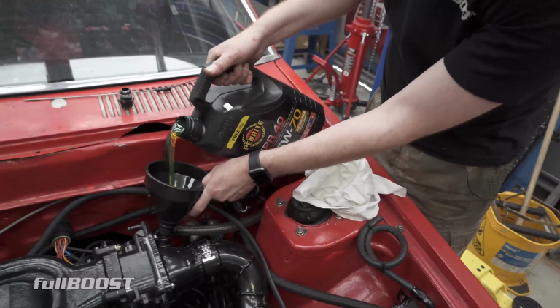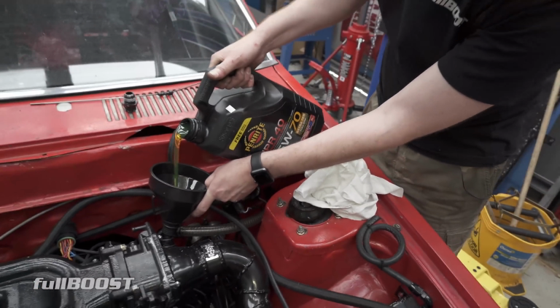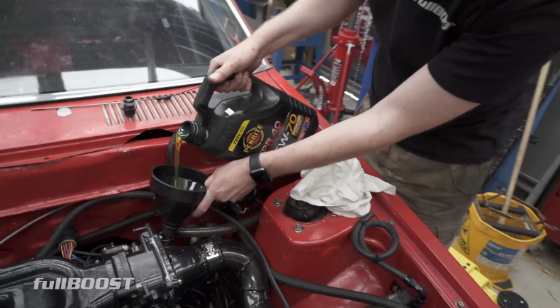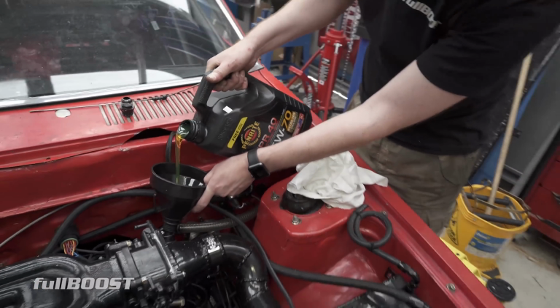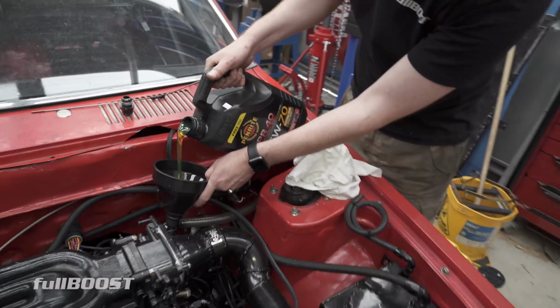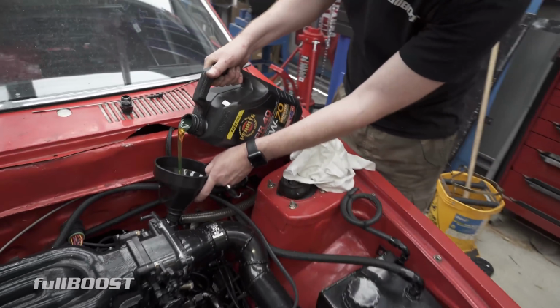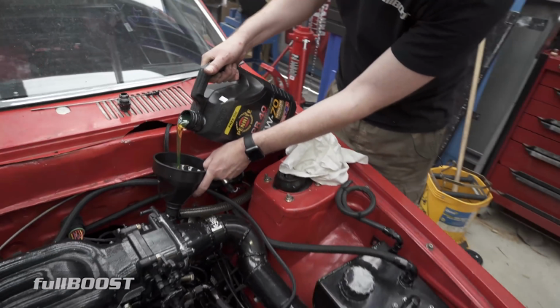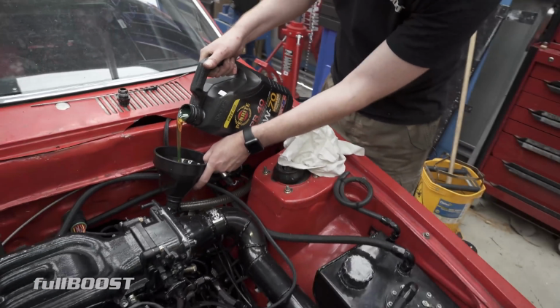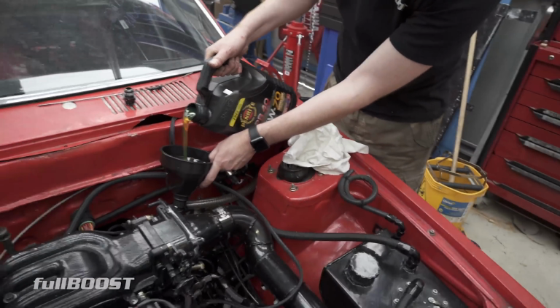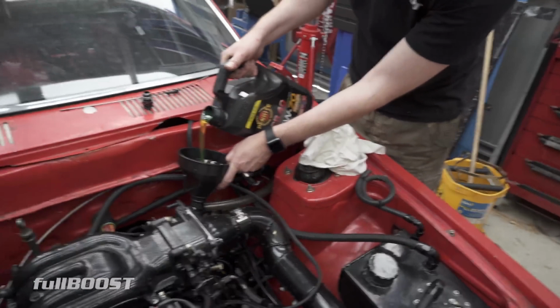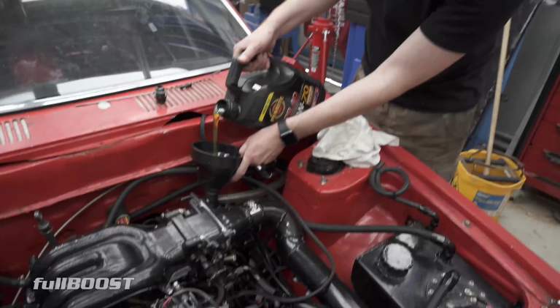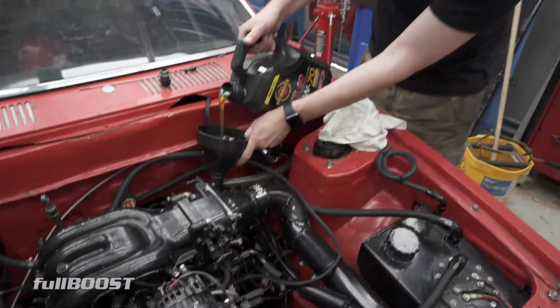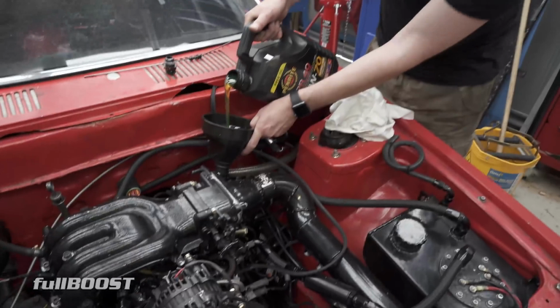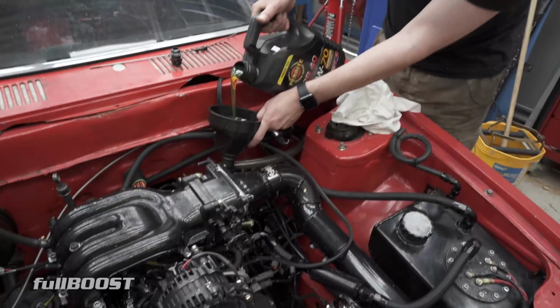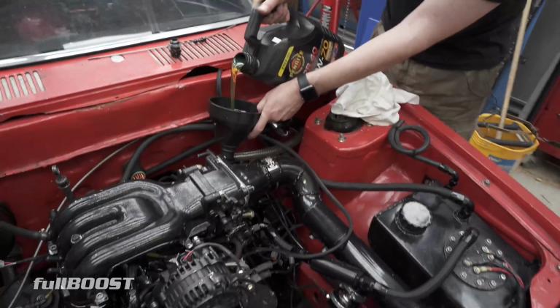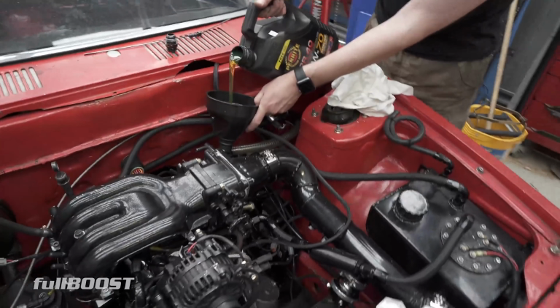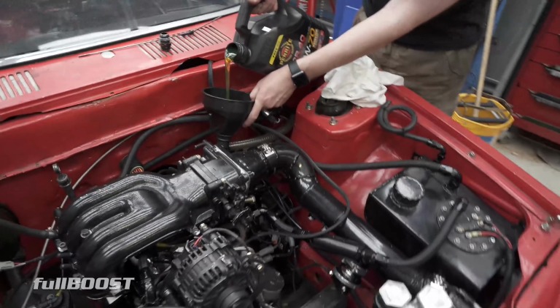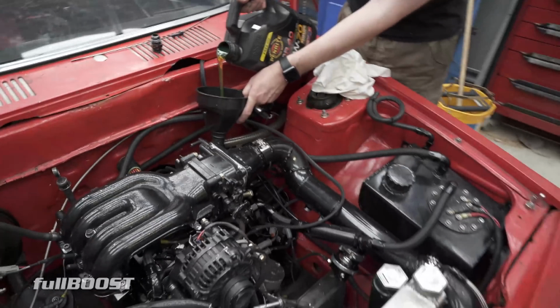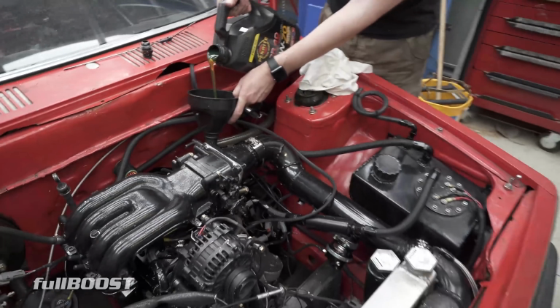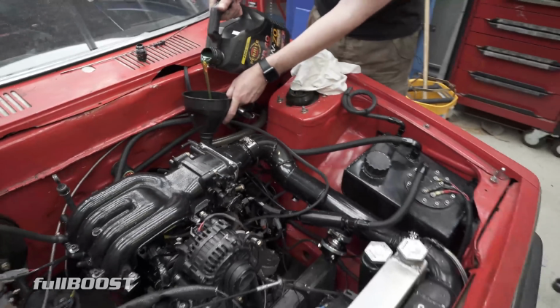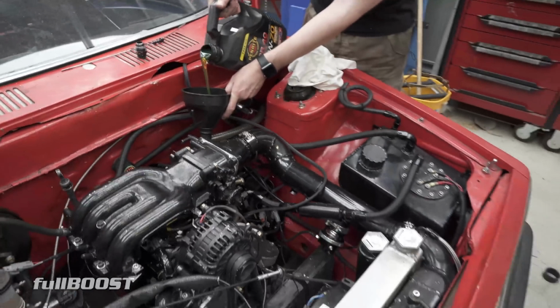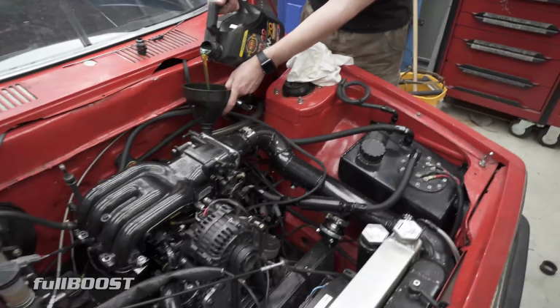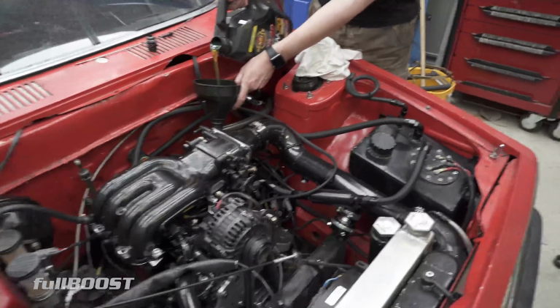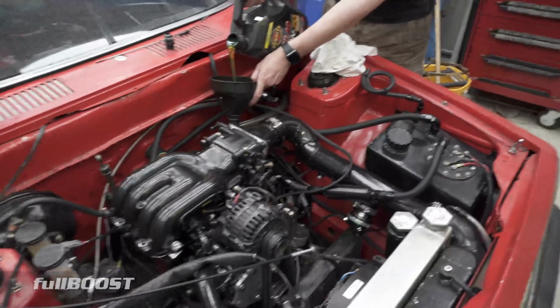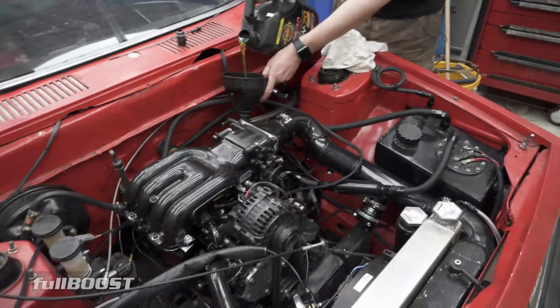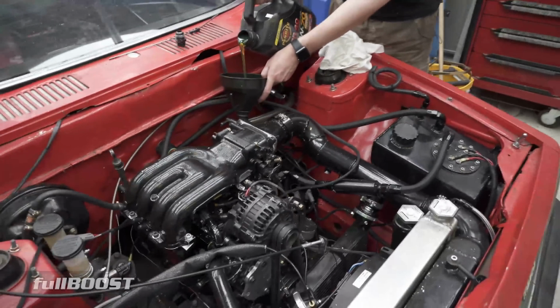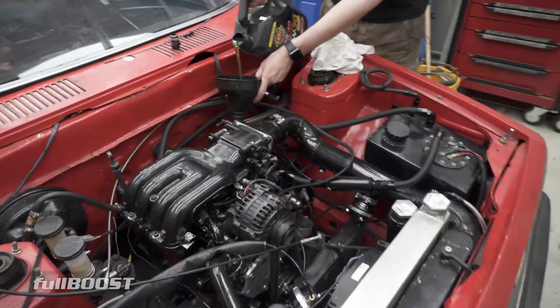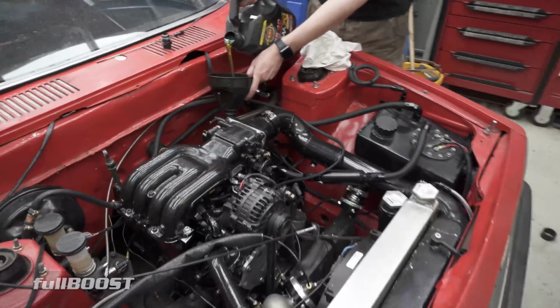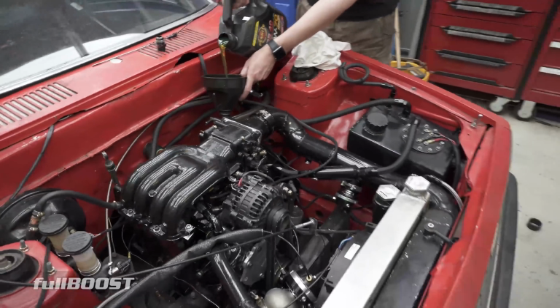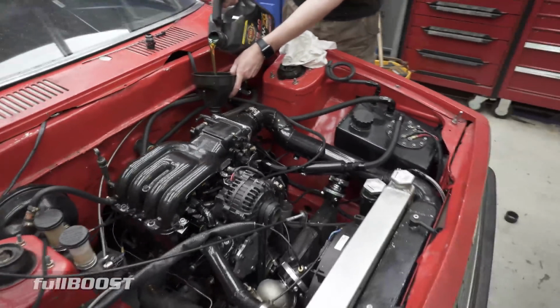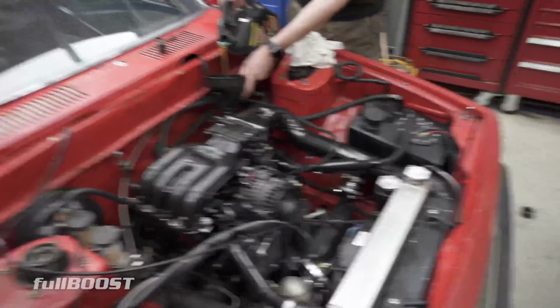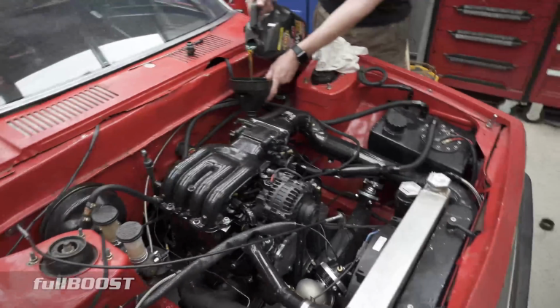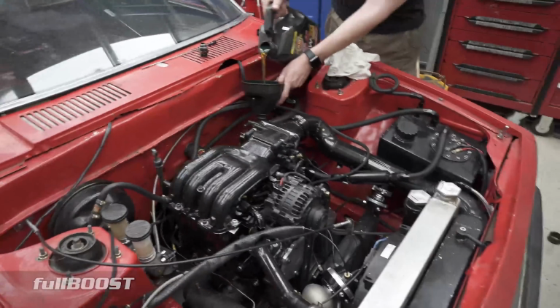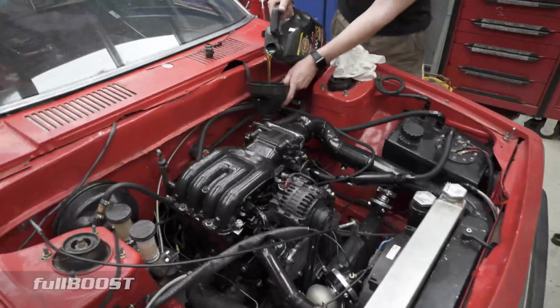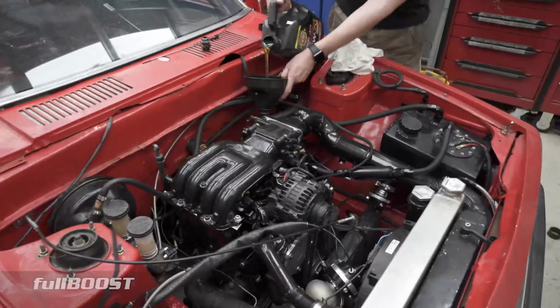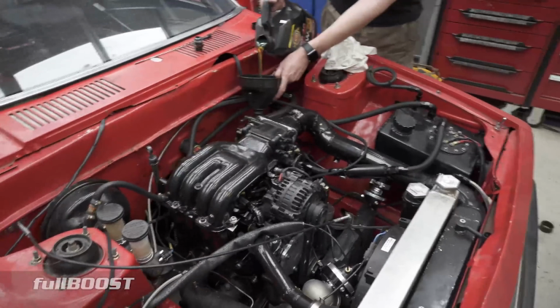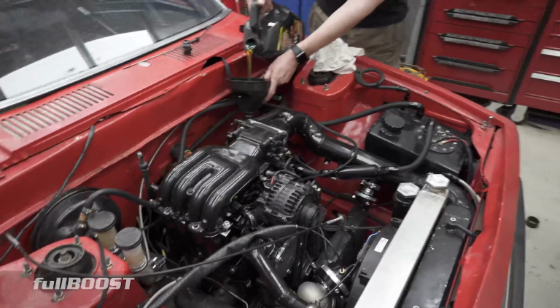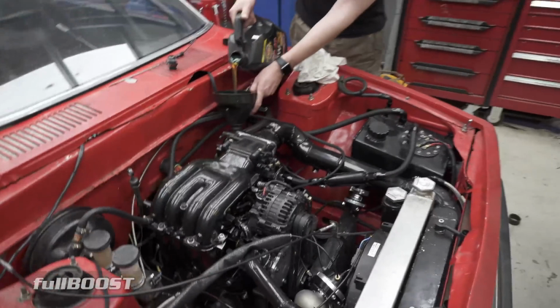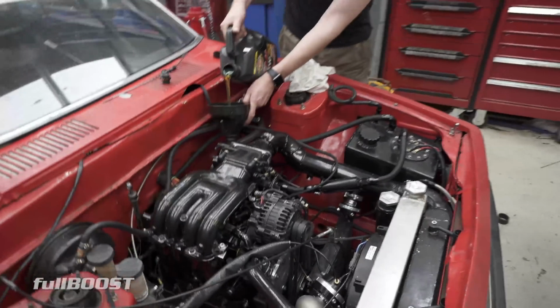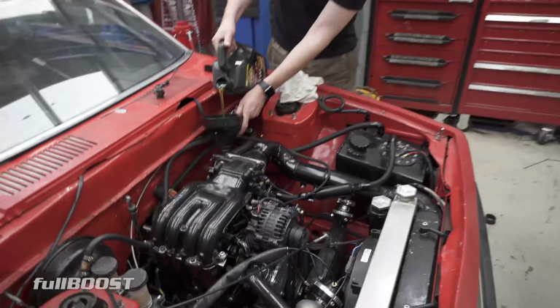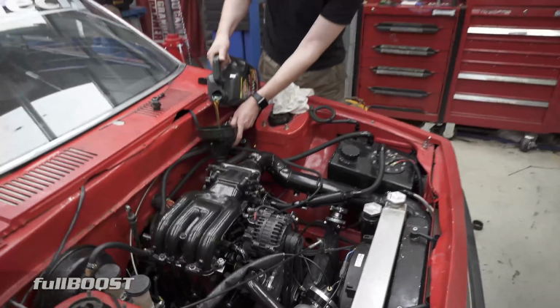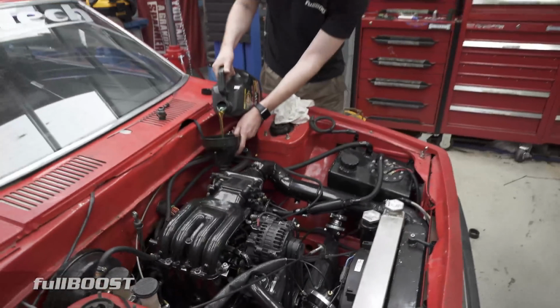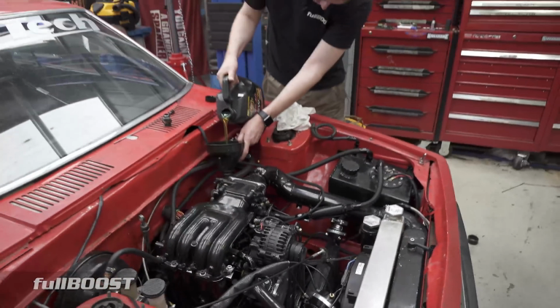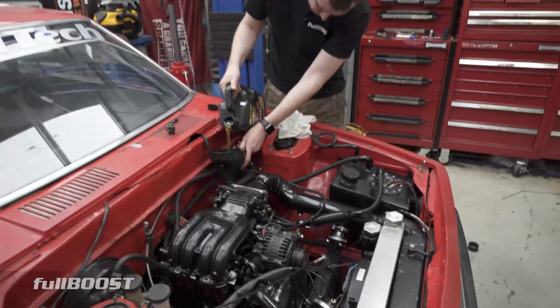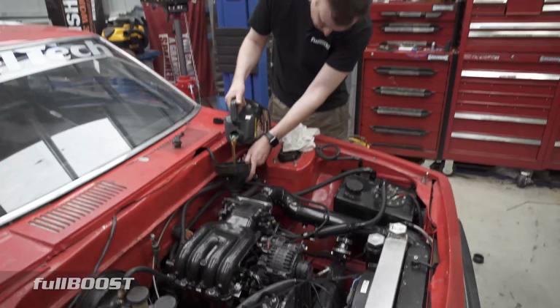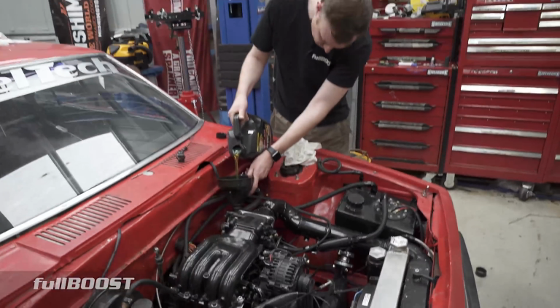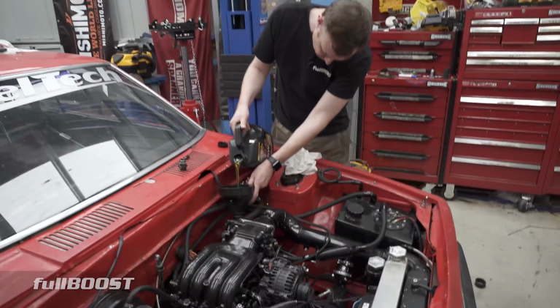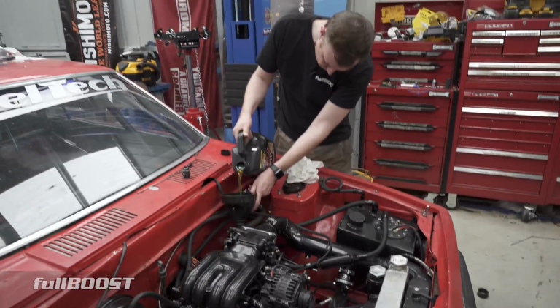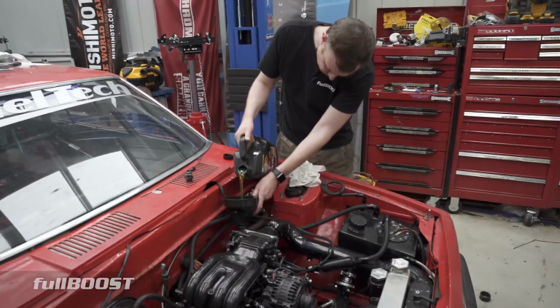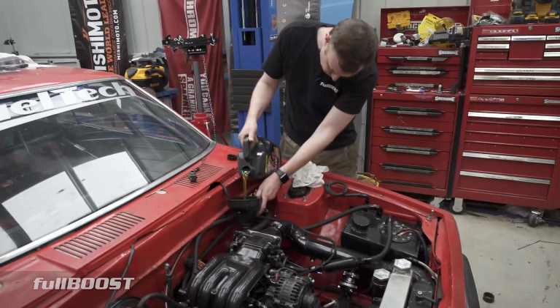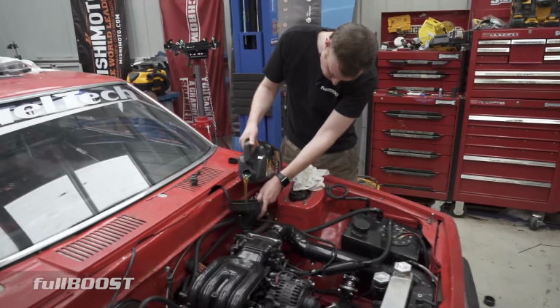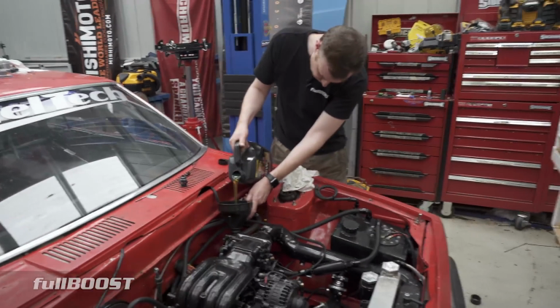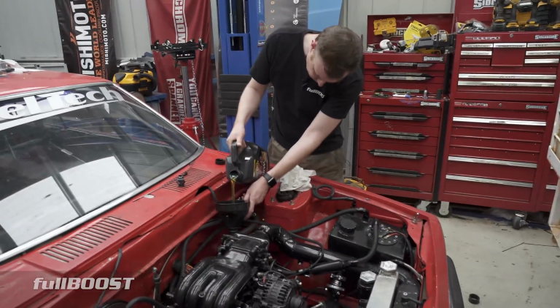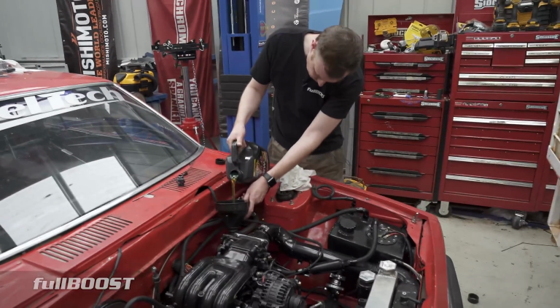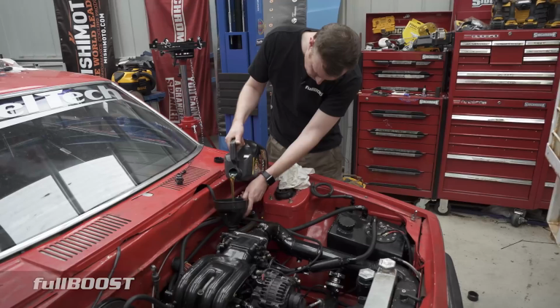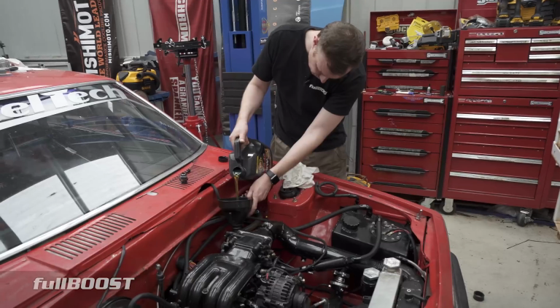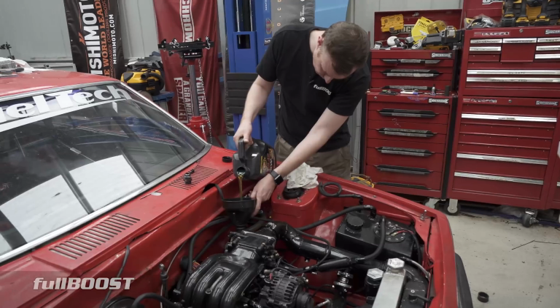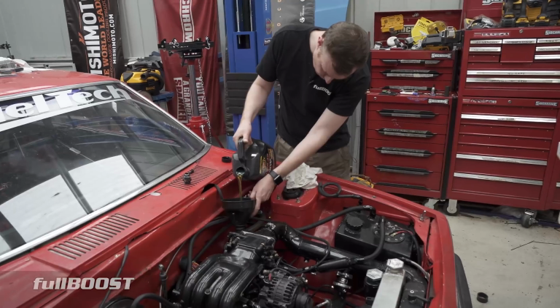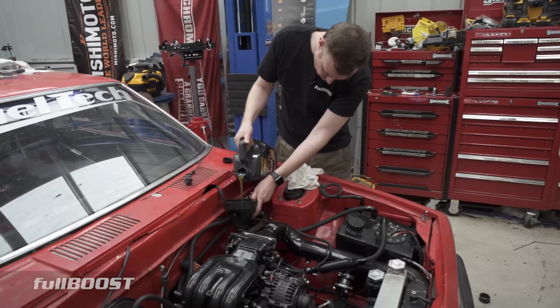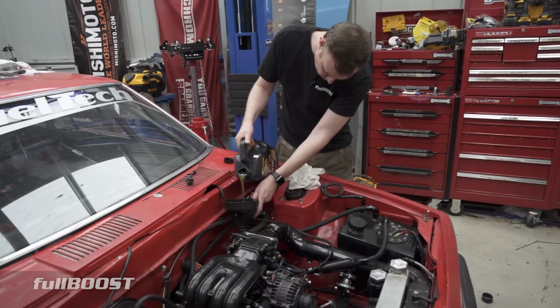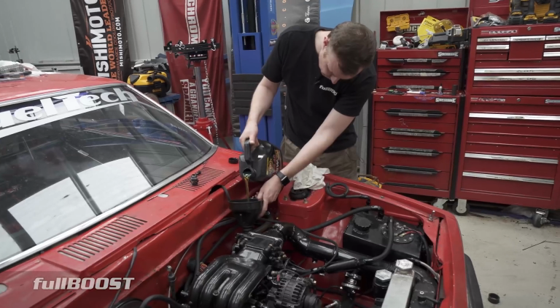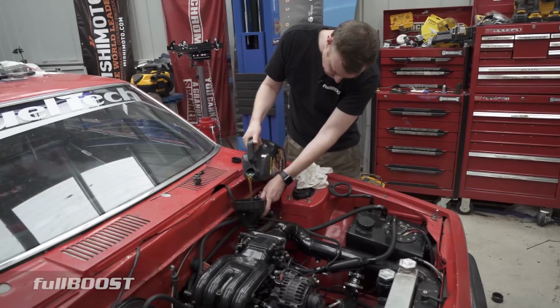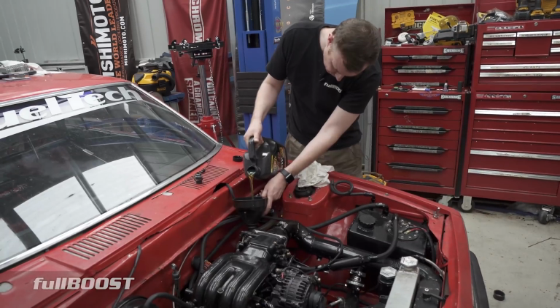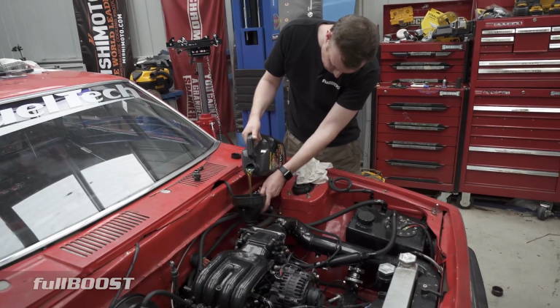That's 80-spec turbo oil there. This is larger bearing clearance engine oil.